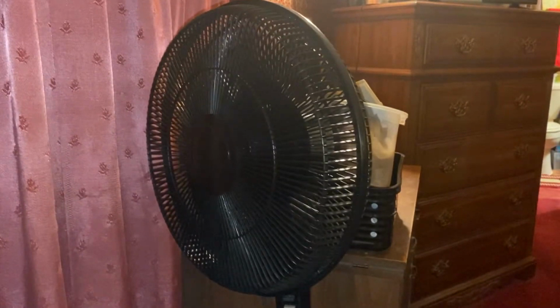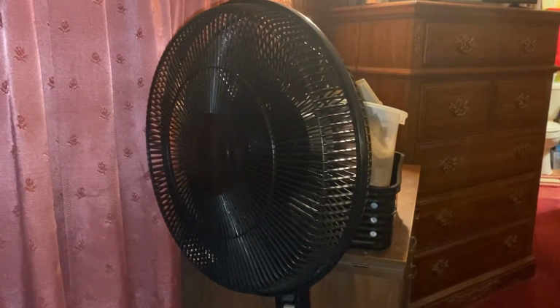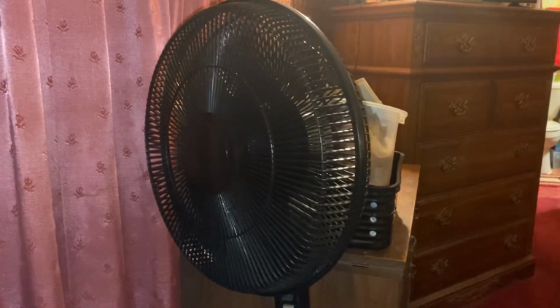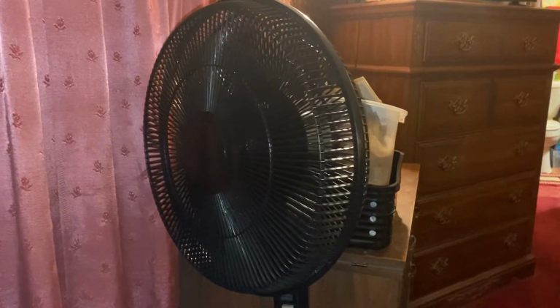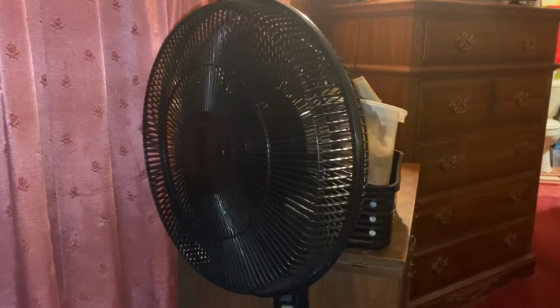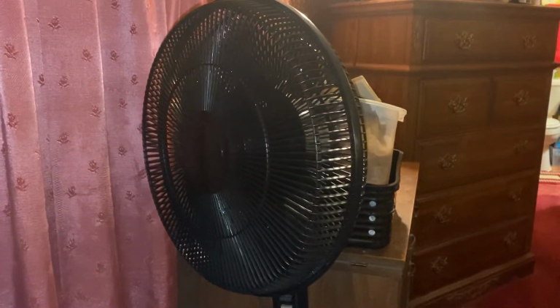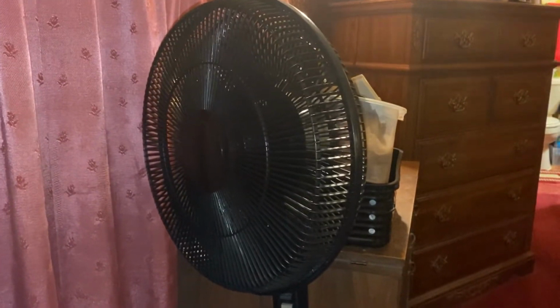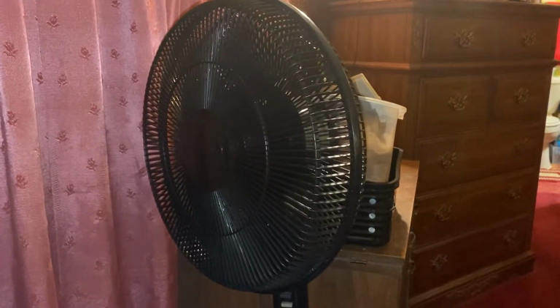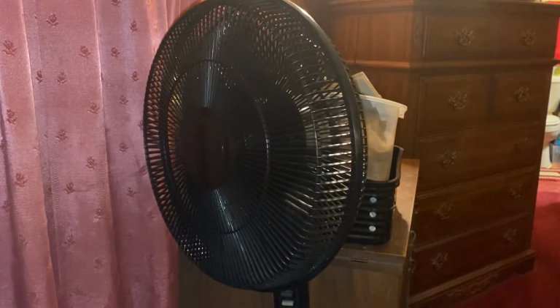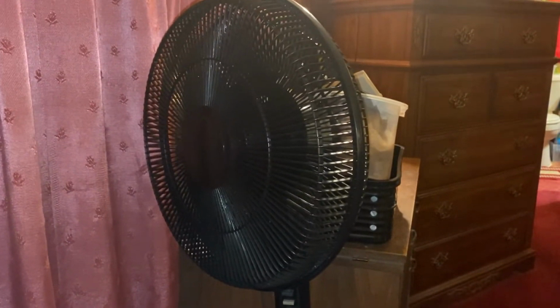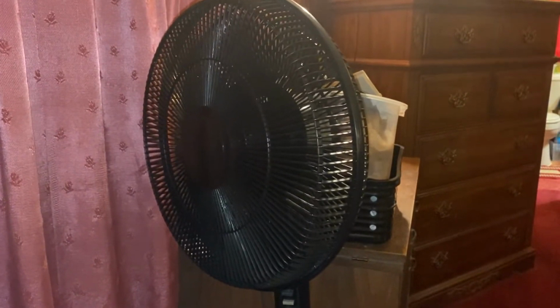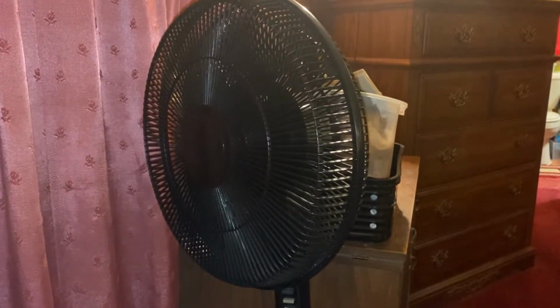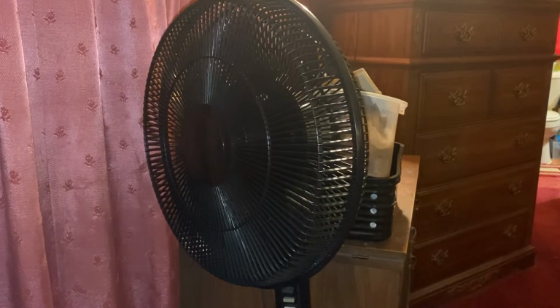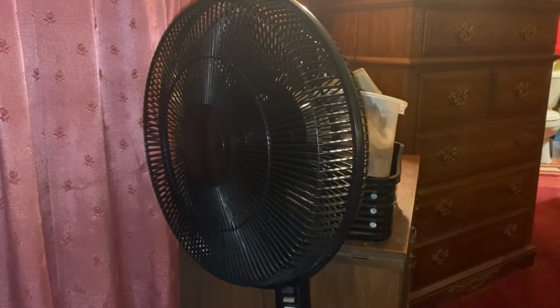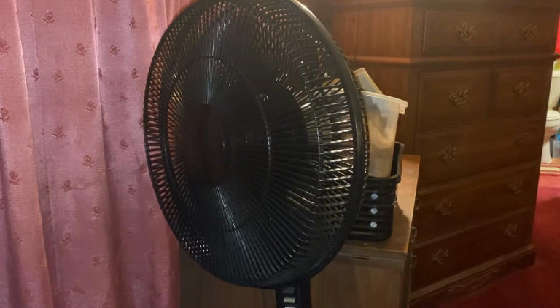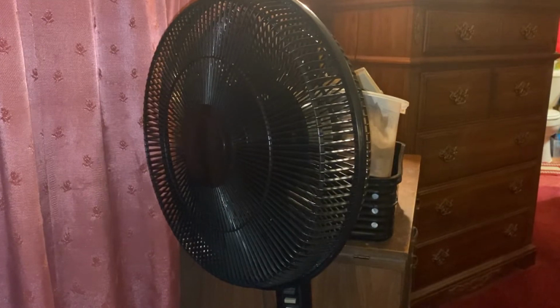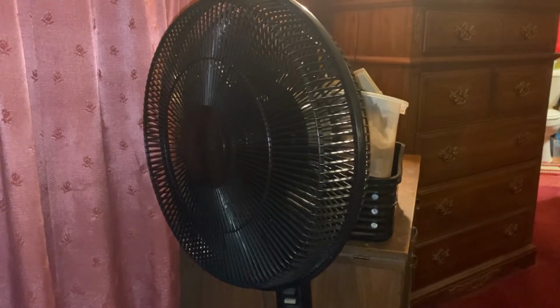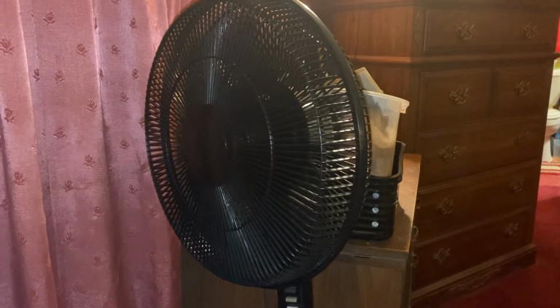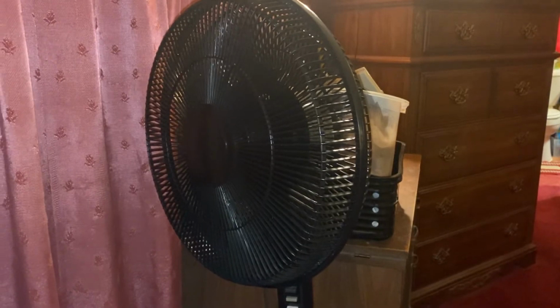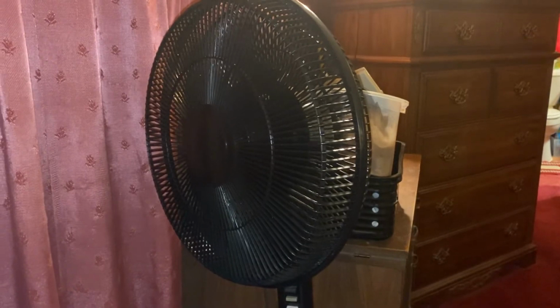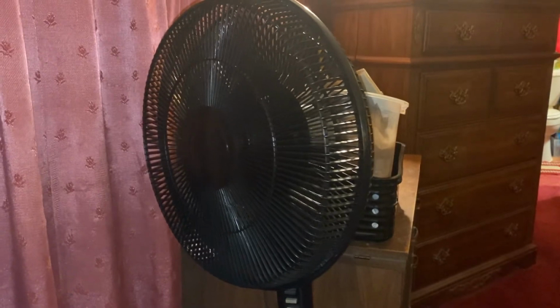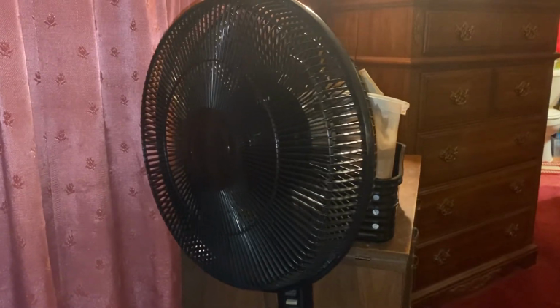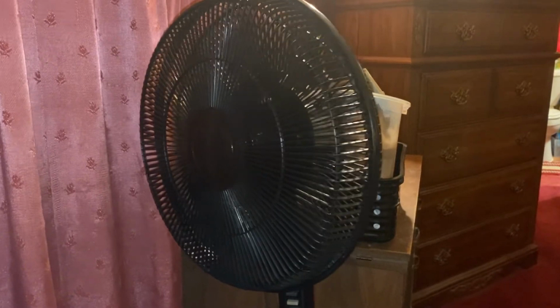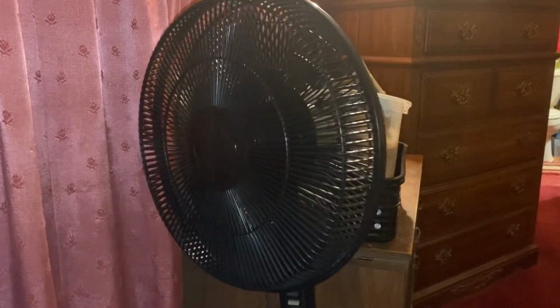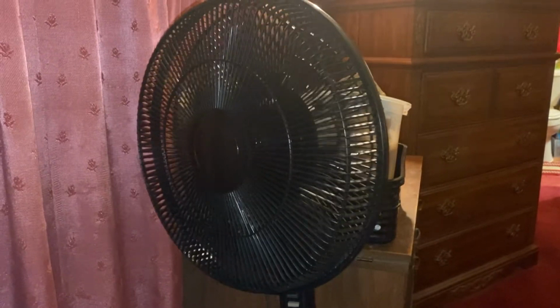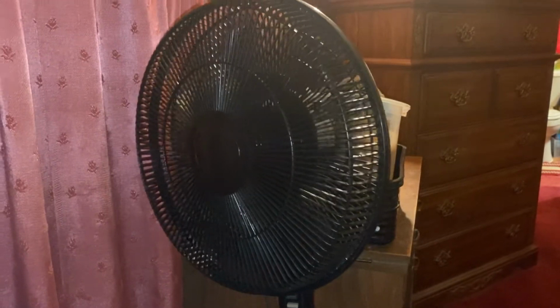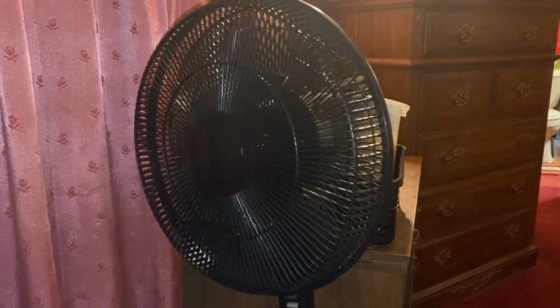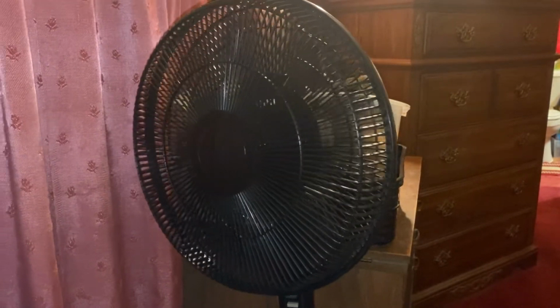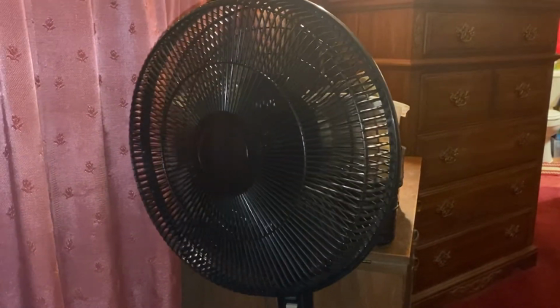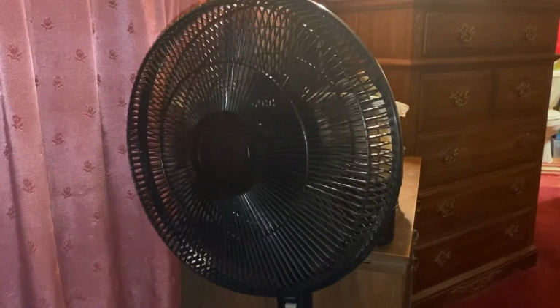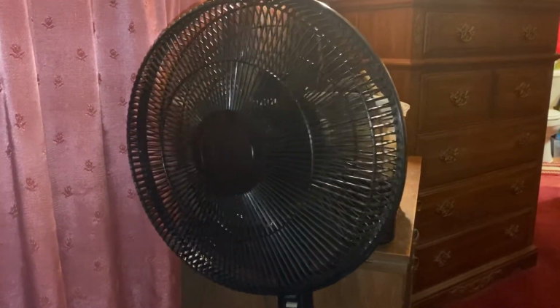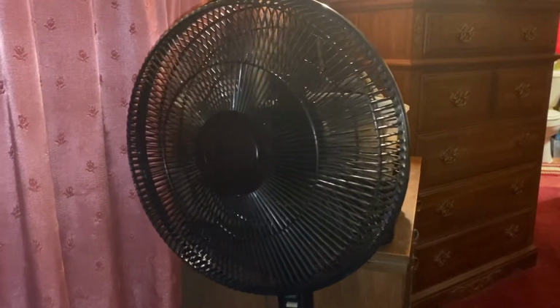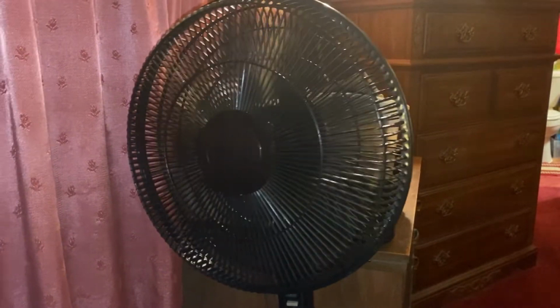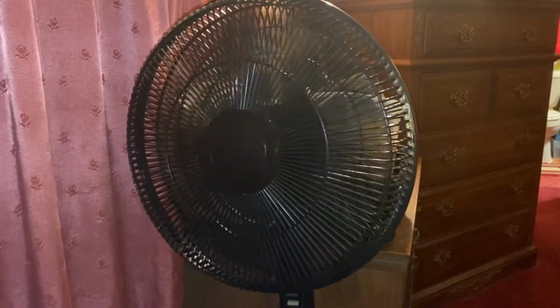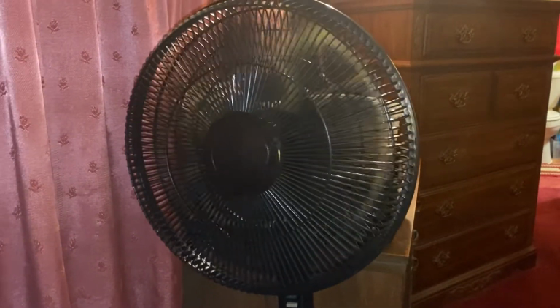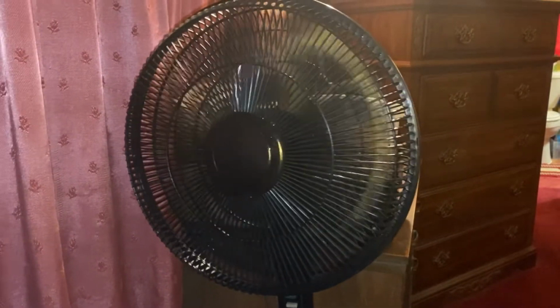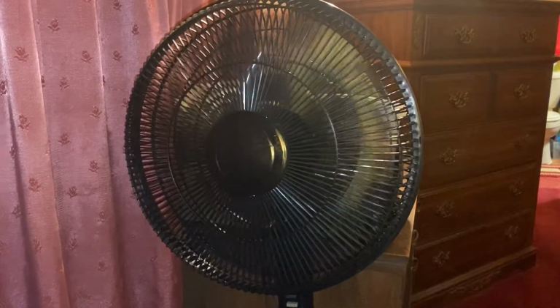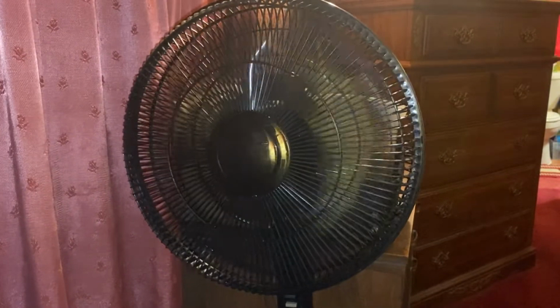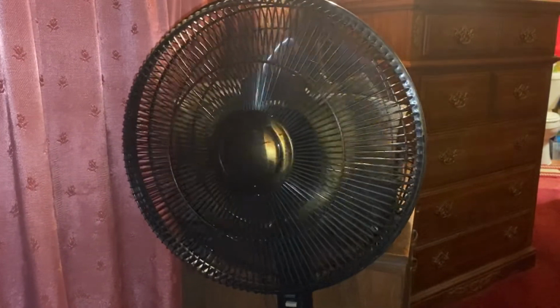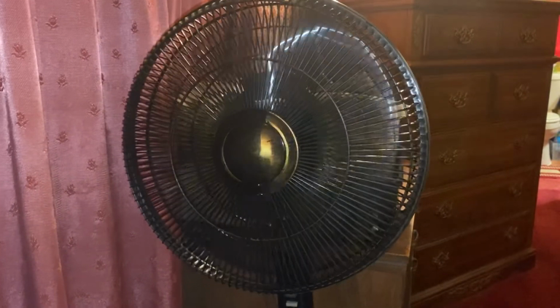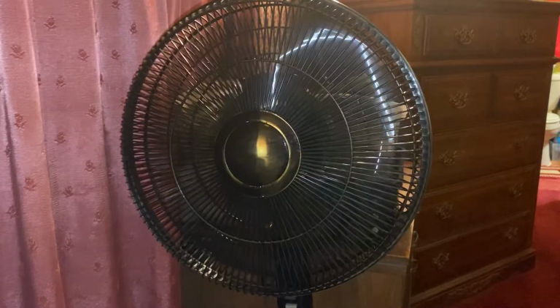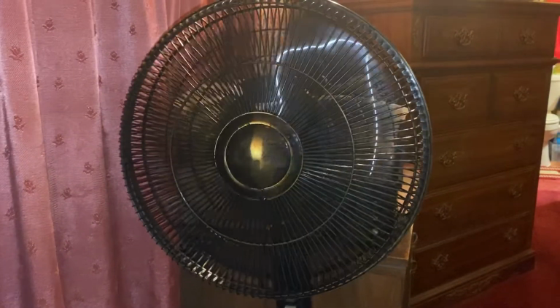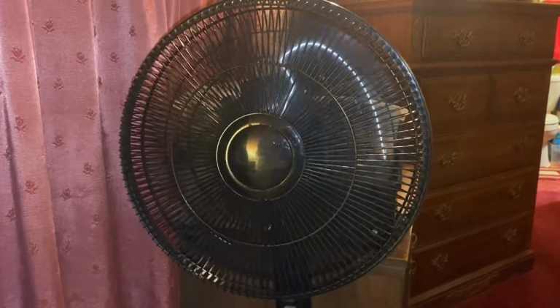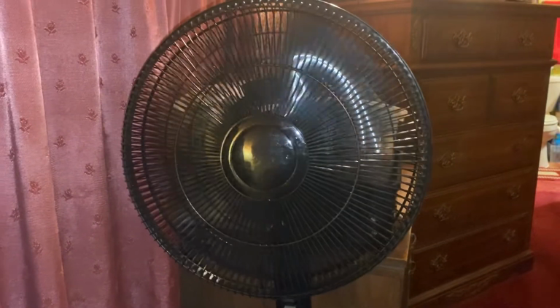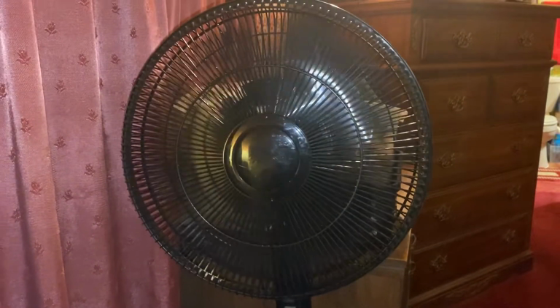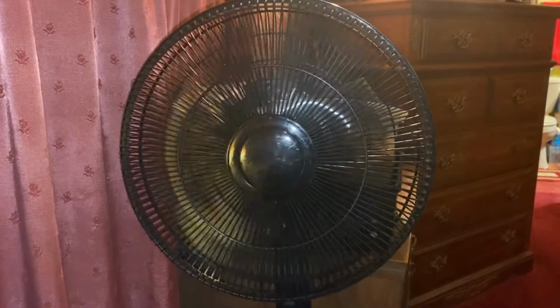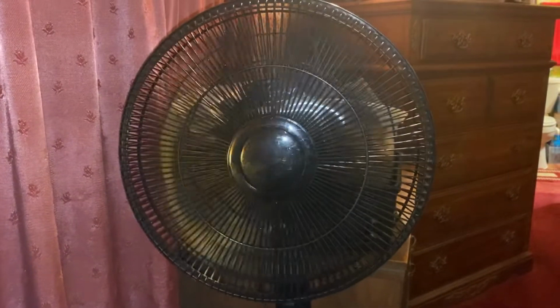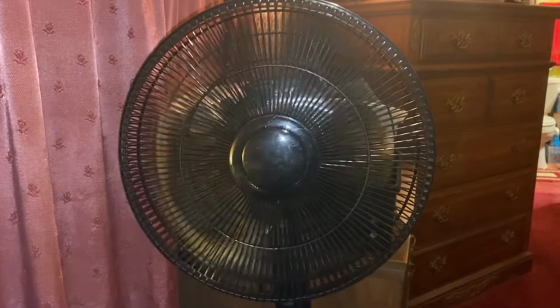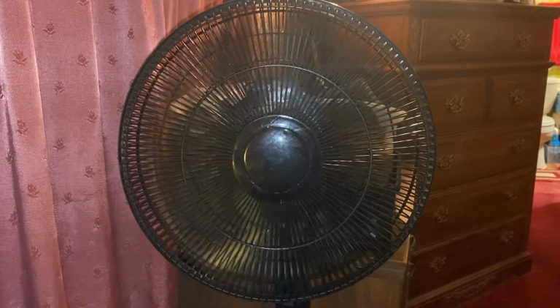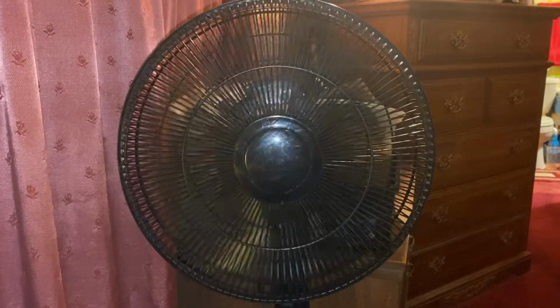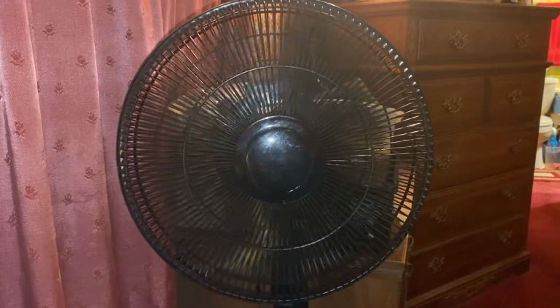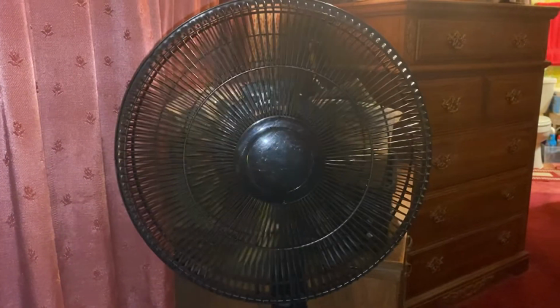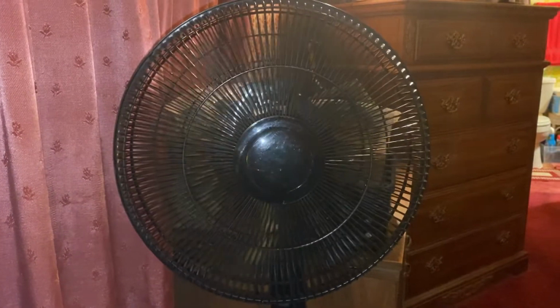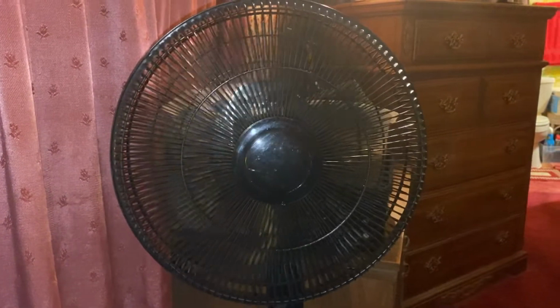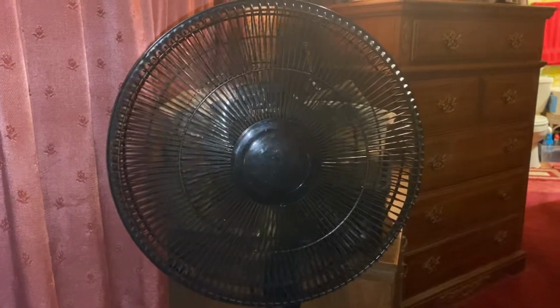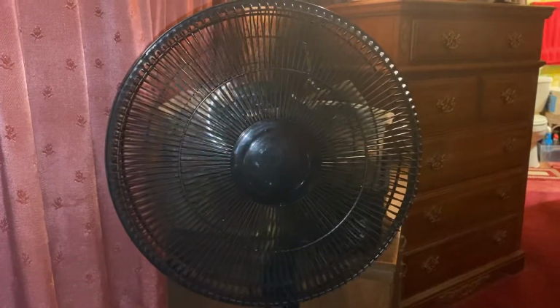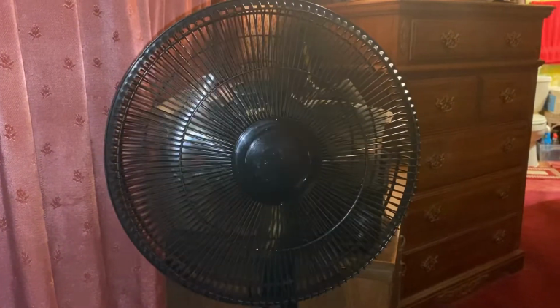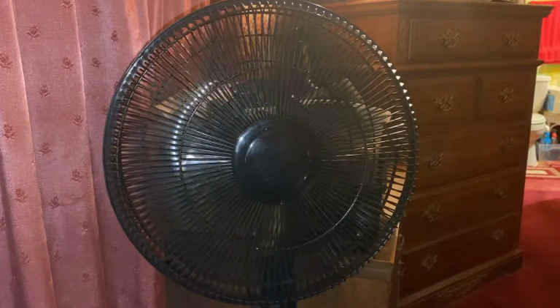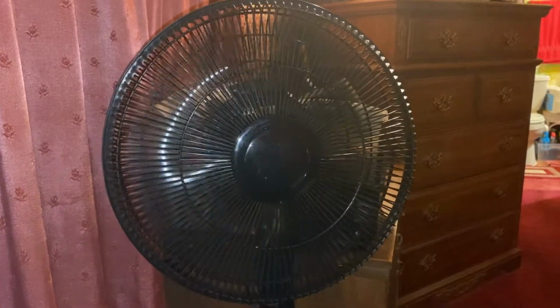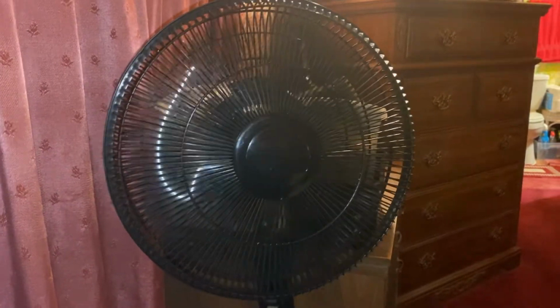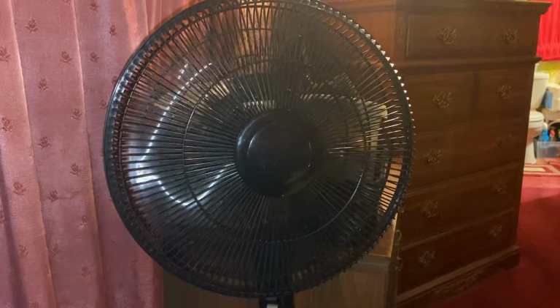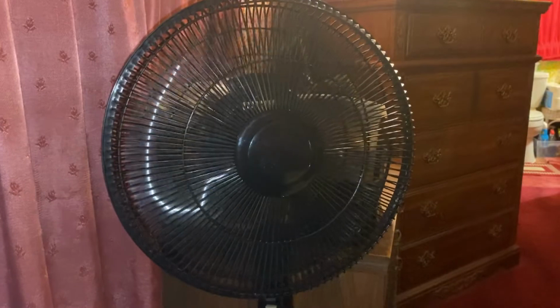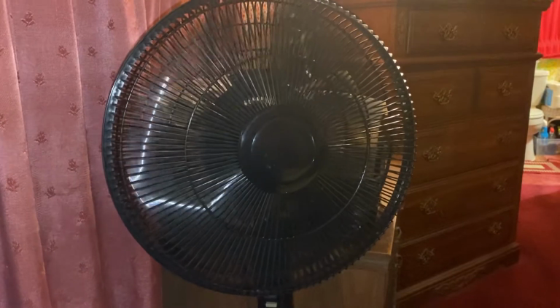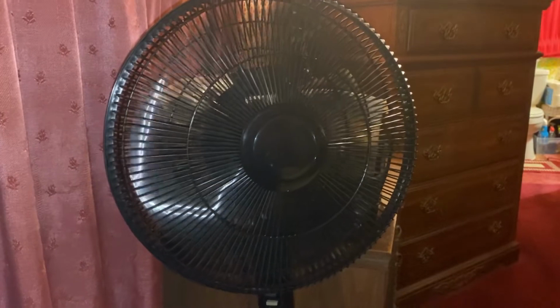We got this from CBS a long time ago and it's been doing really good for my mom and my dad also.